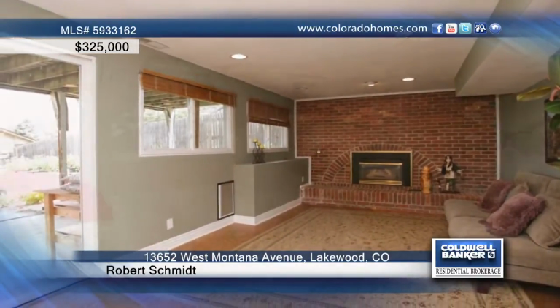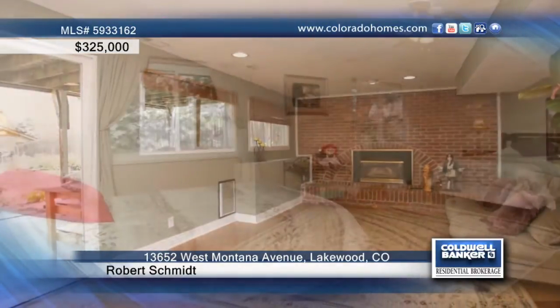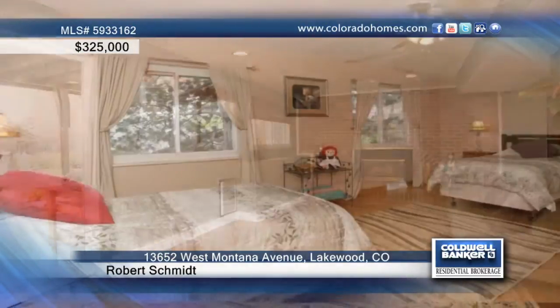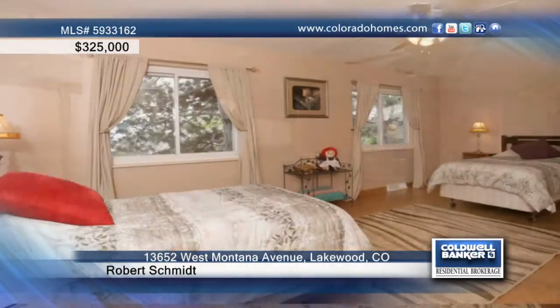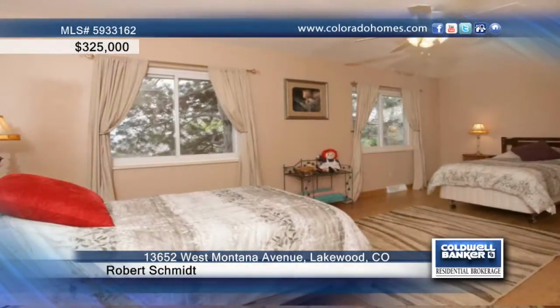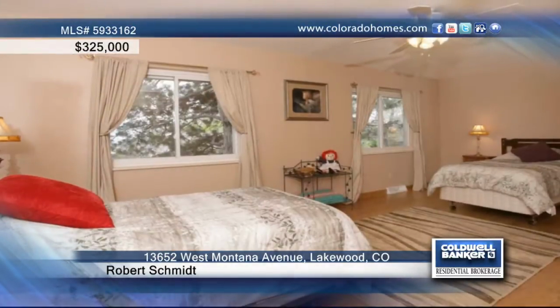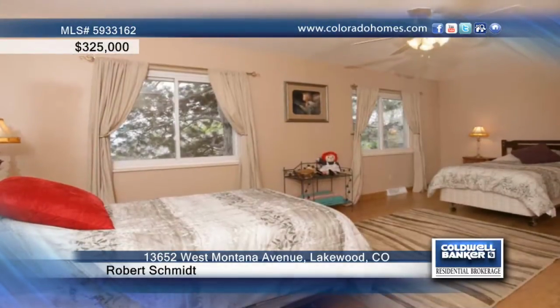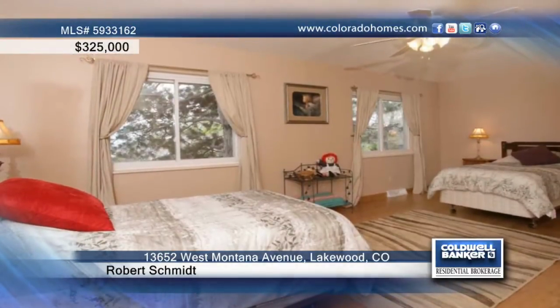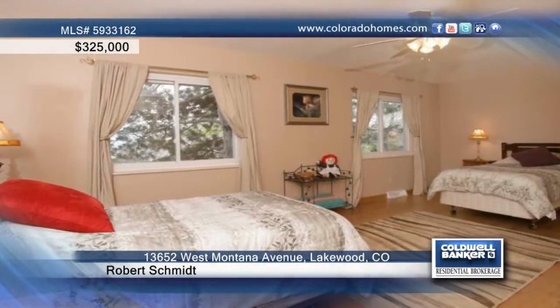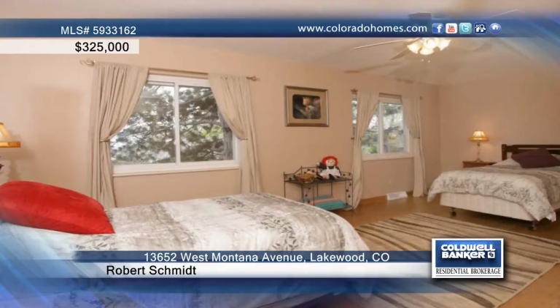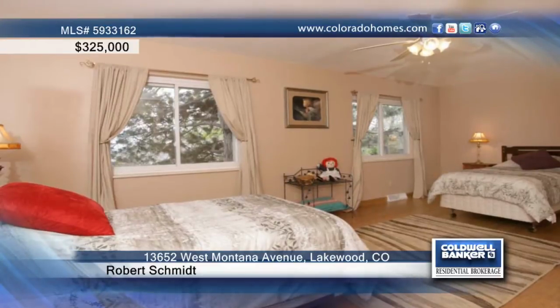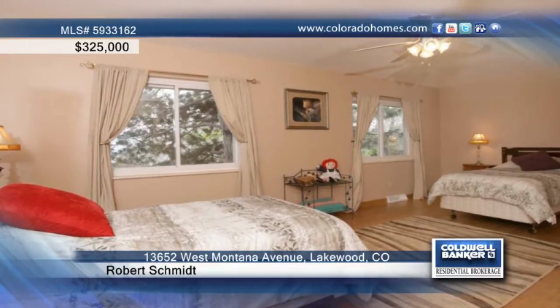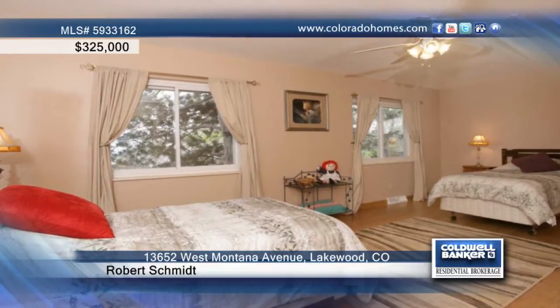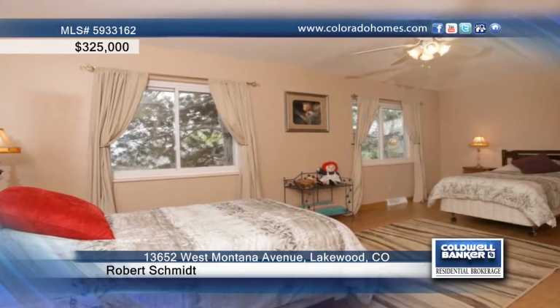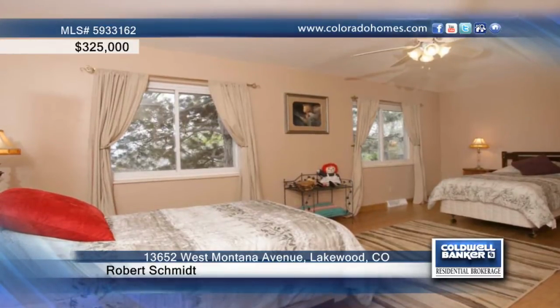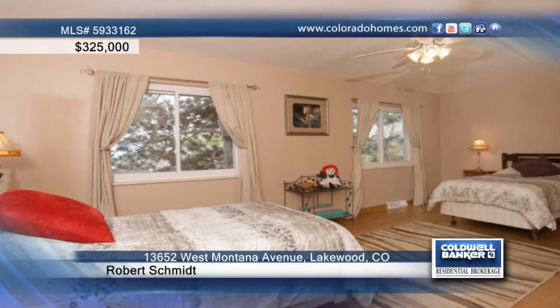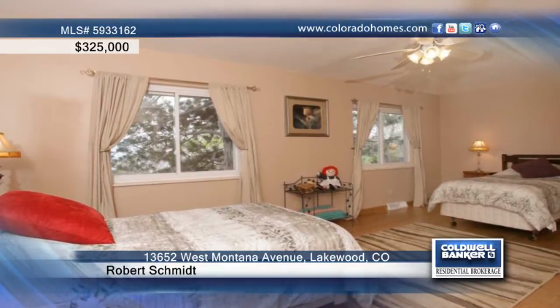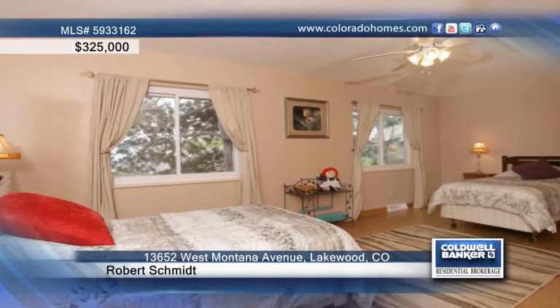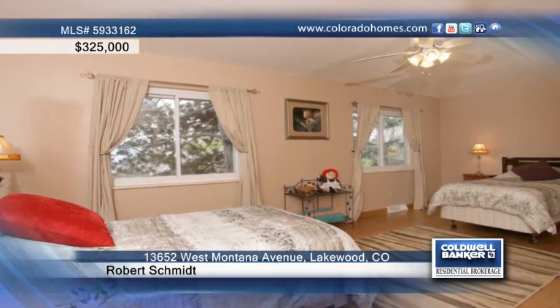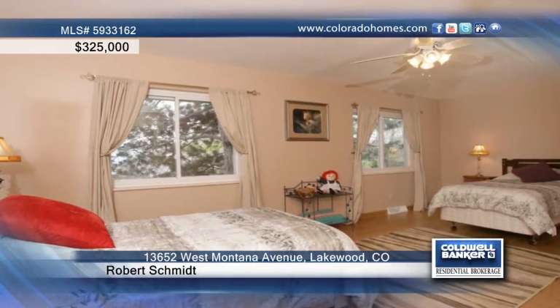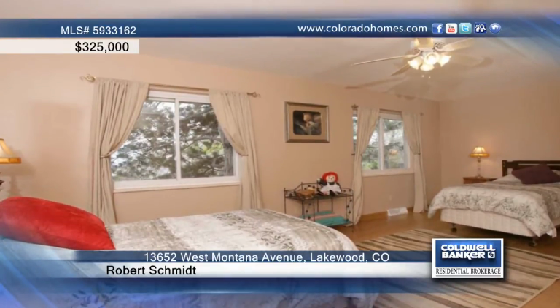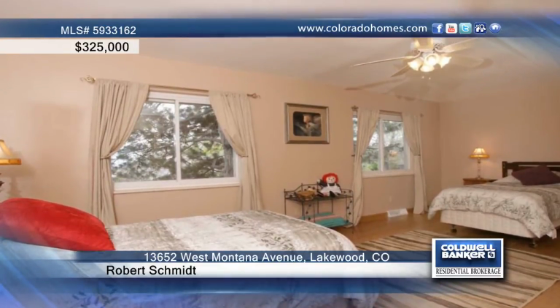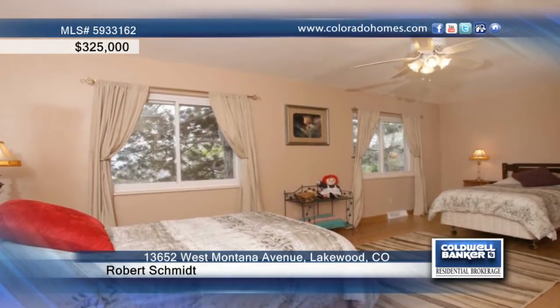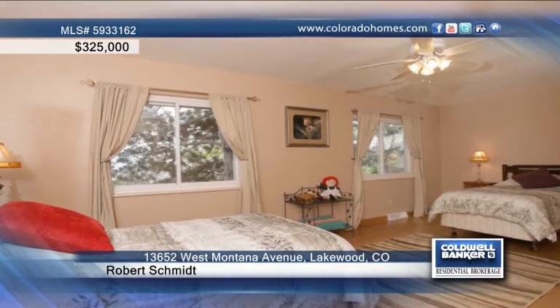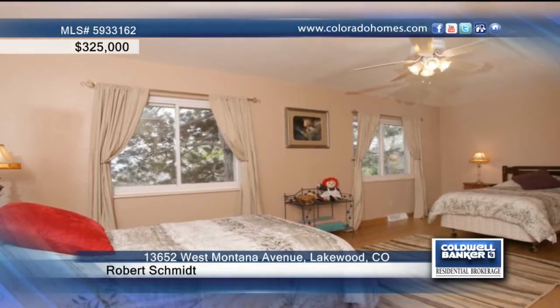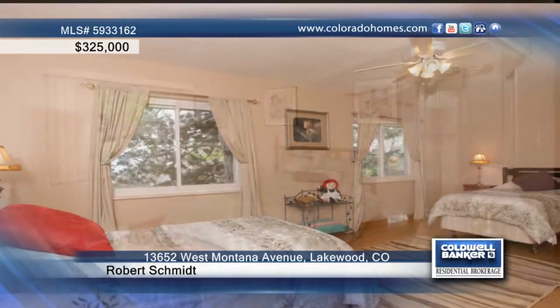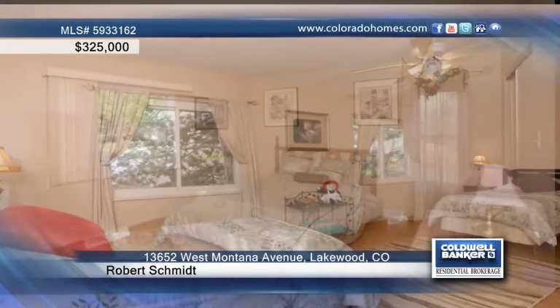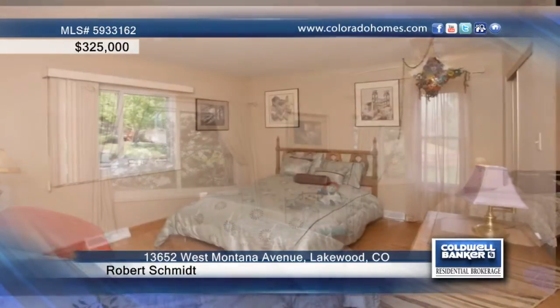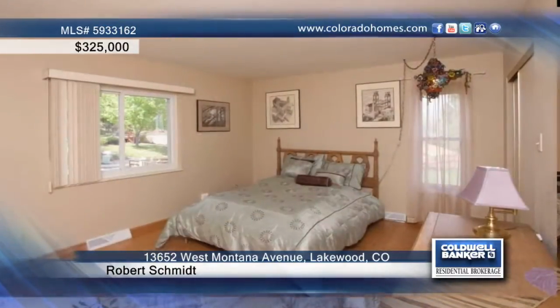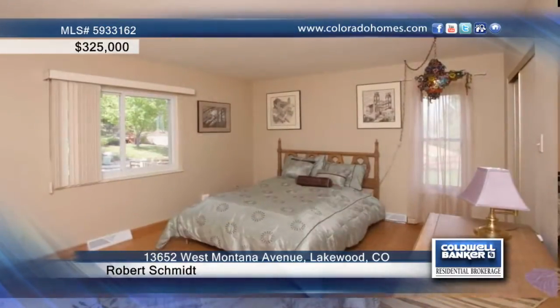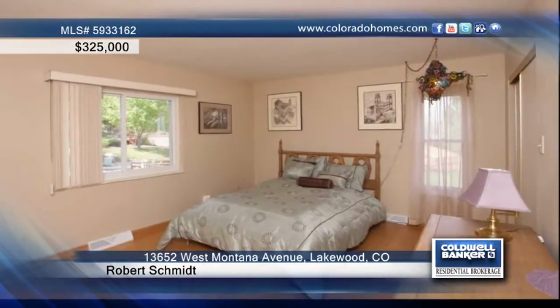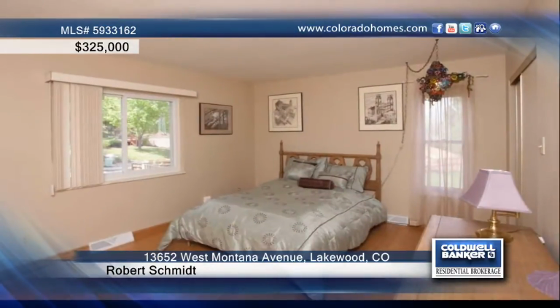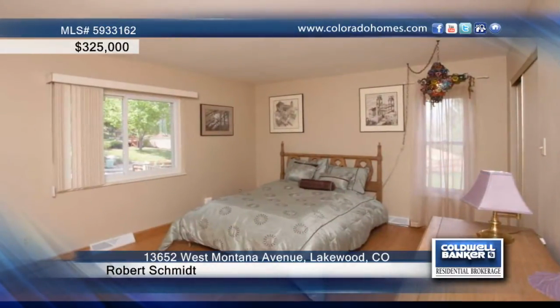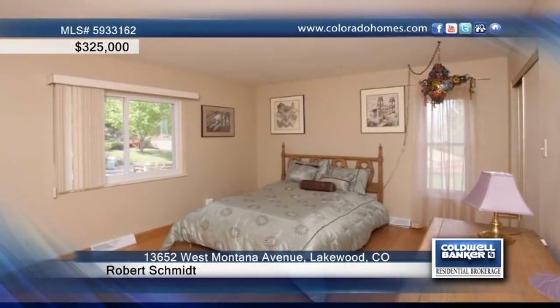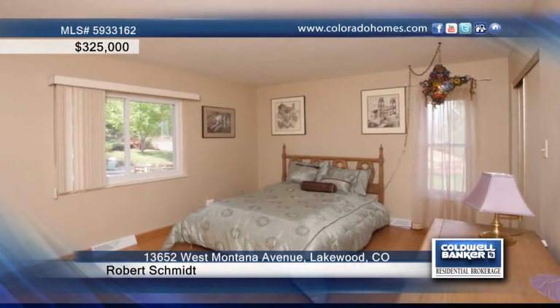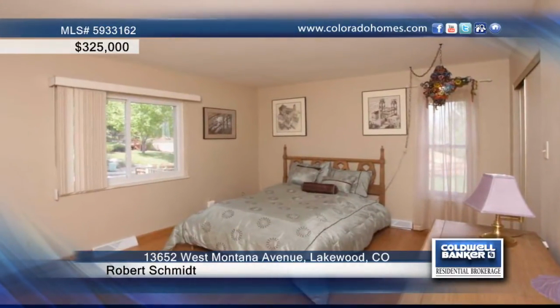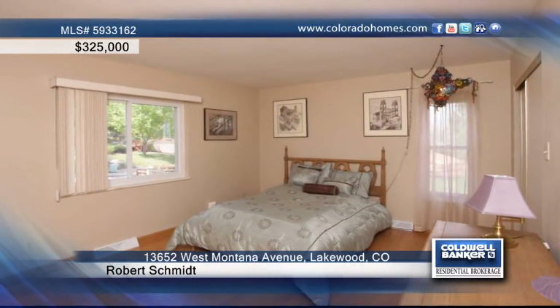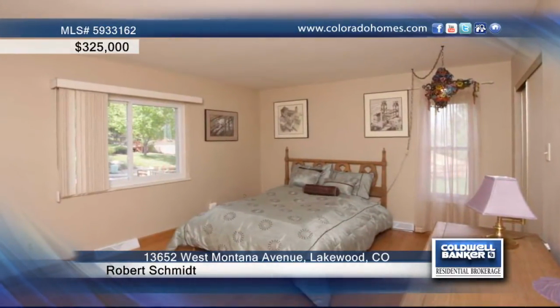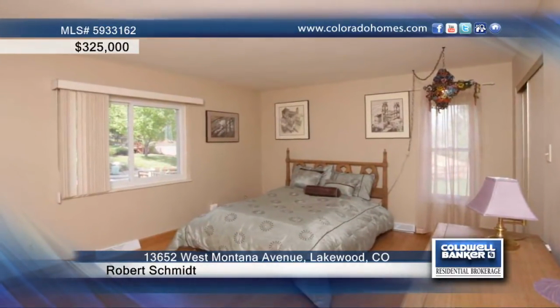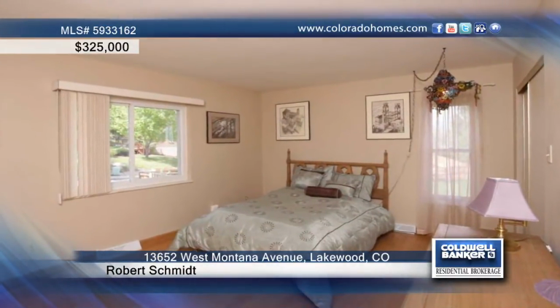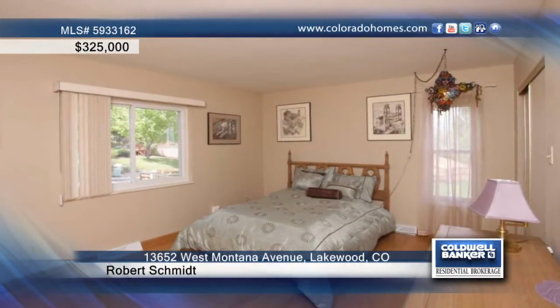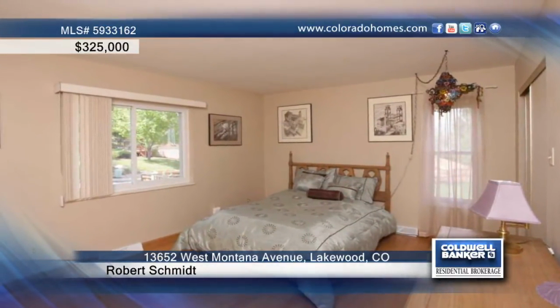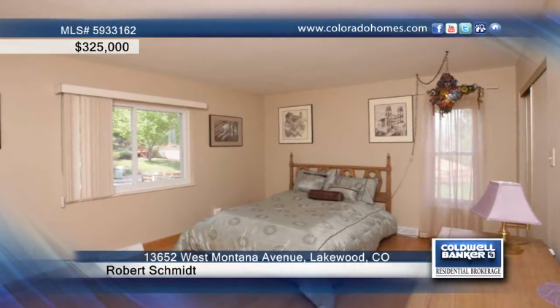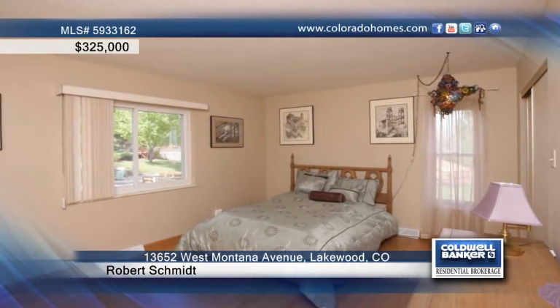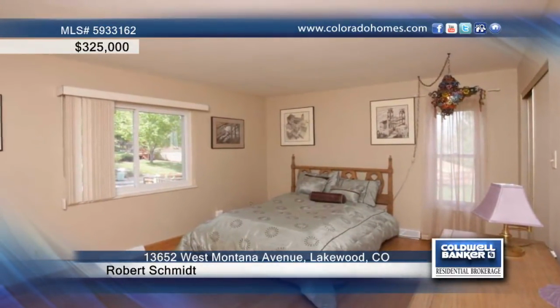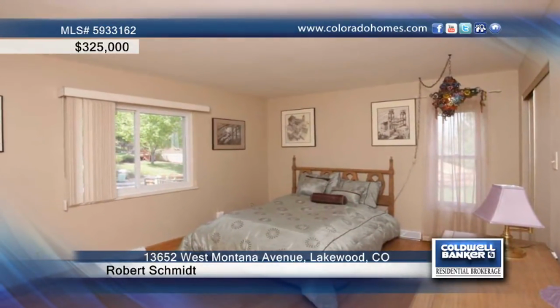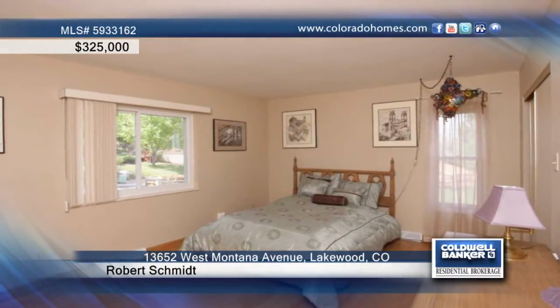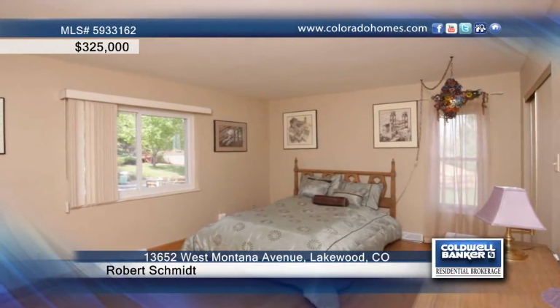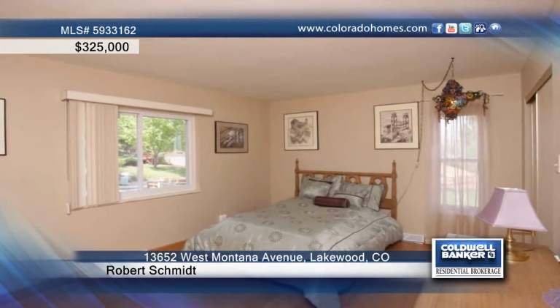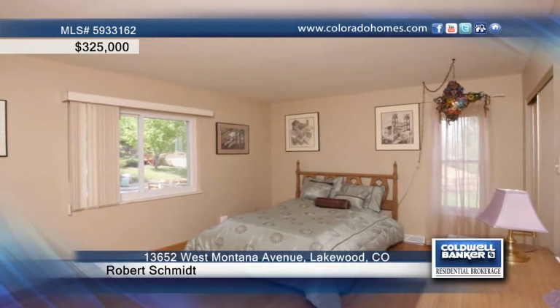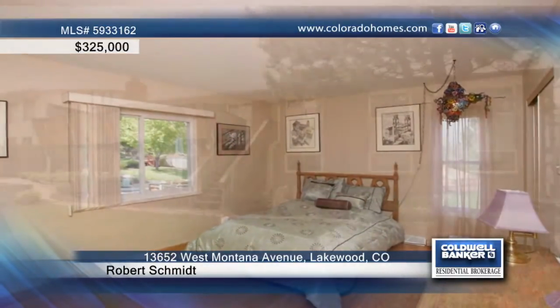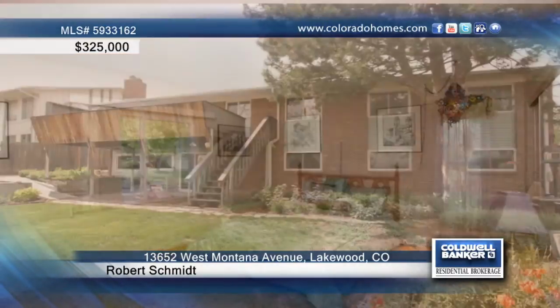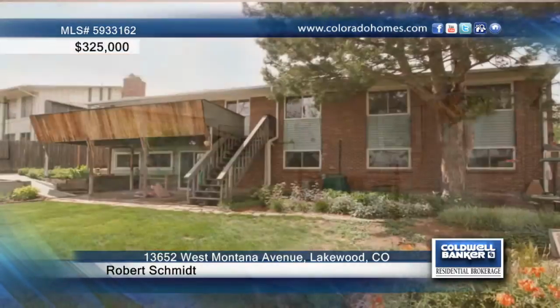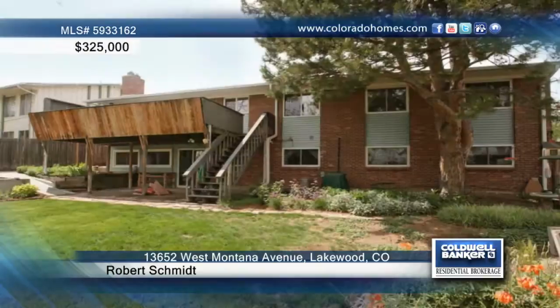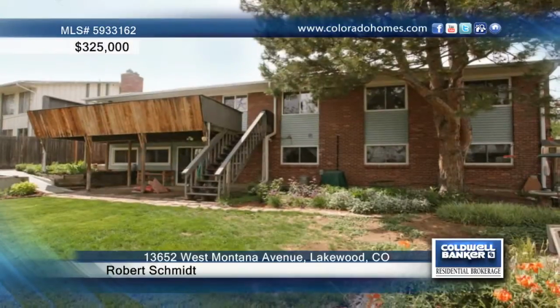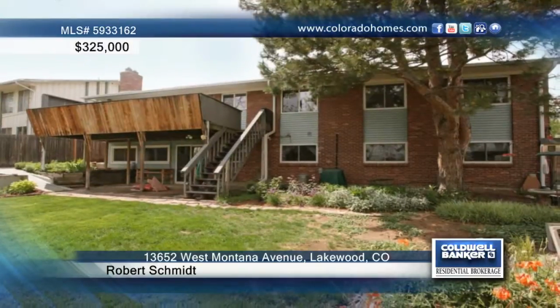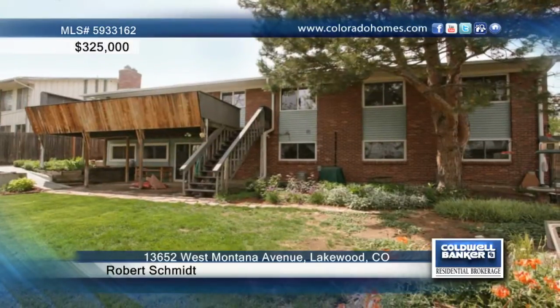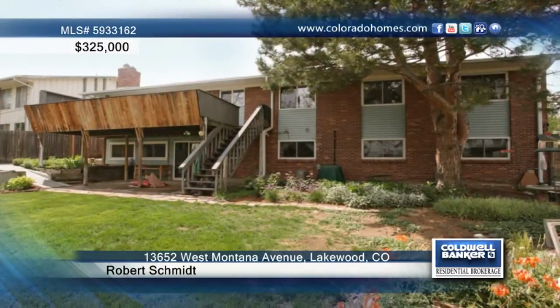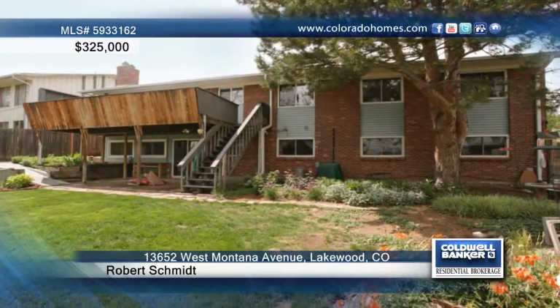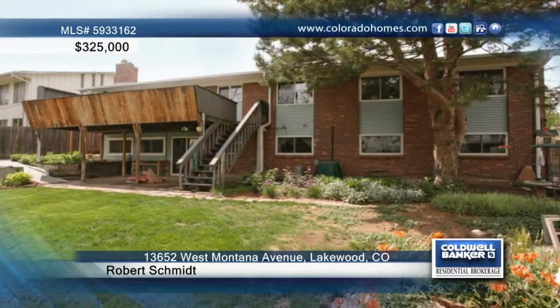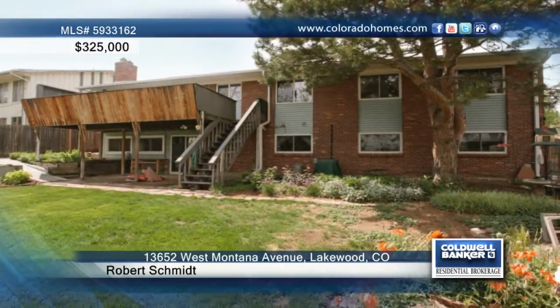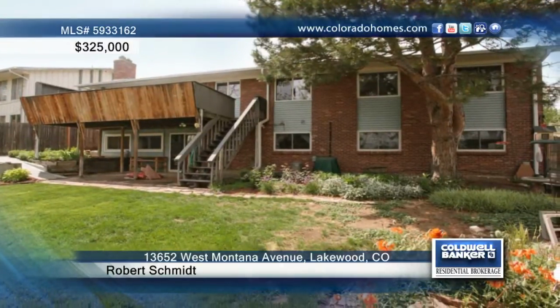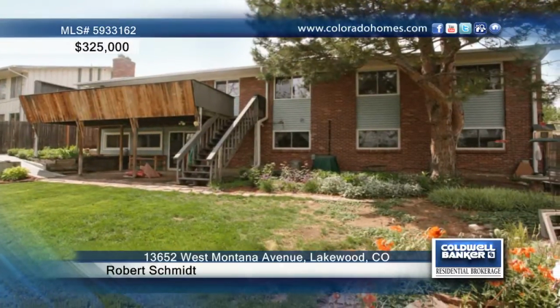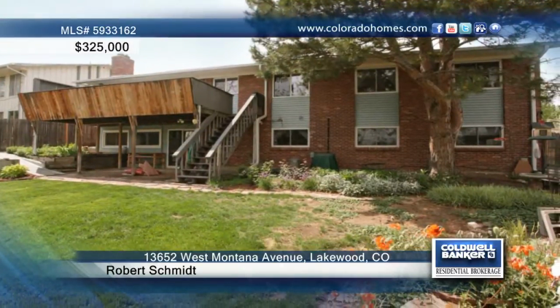The walkout basement is newly remodeled and is perfect for entertaining. Enjoy the Colorado sunshine on your large deck or in your beautiful flower gardens.